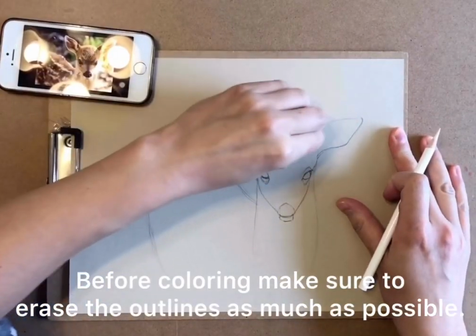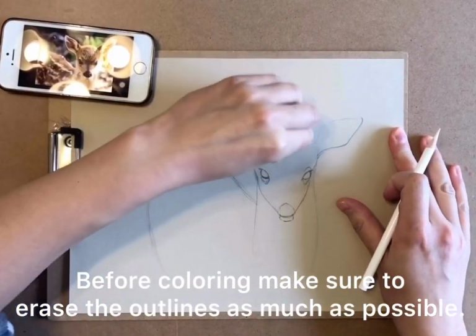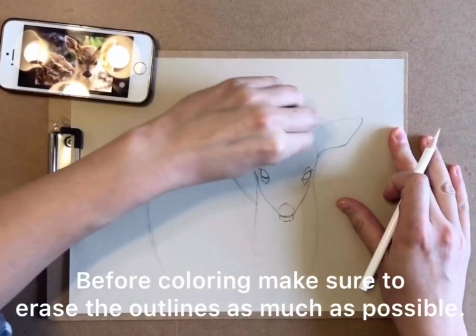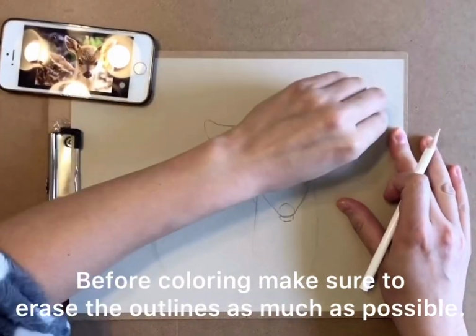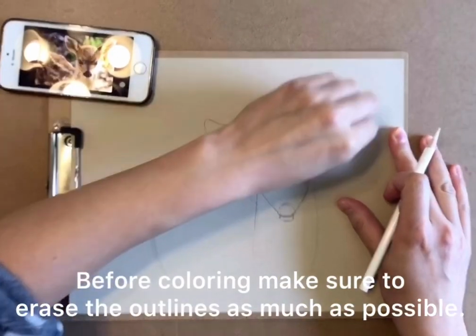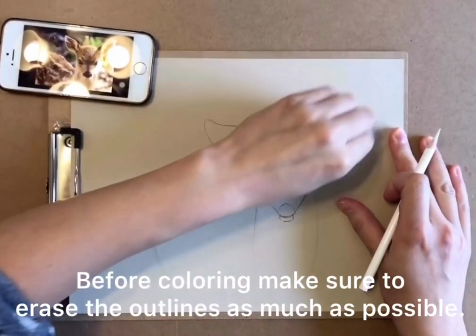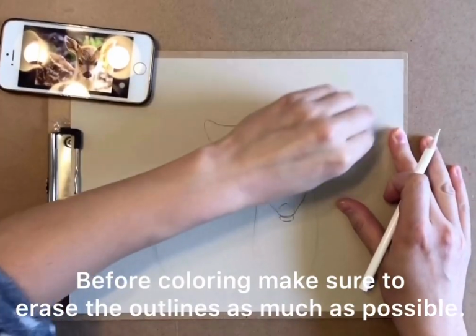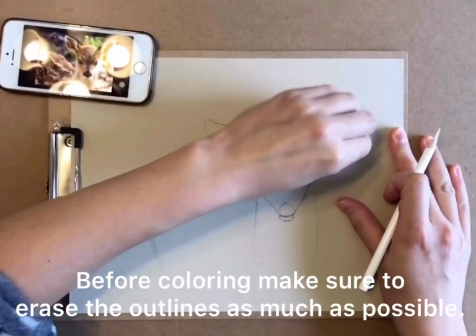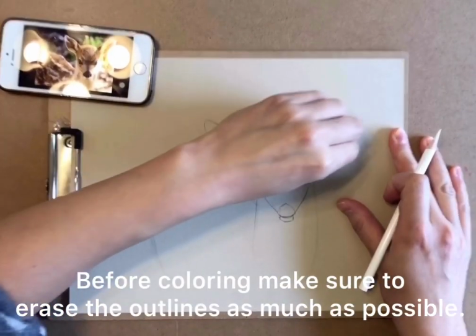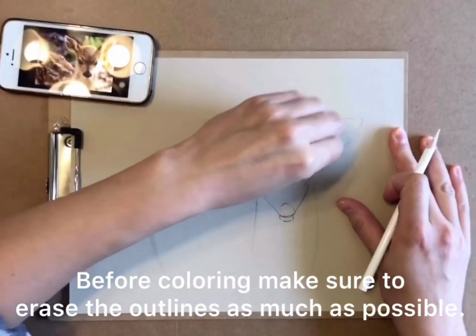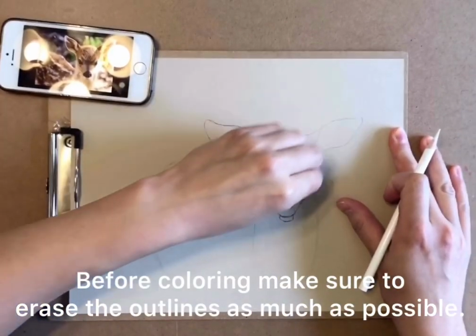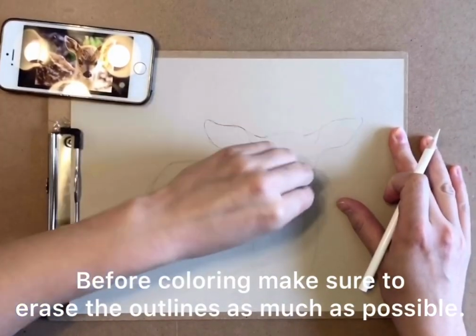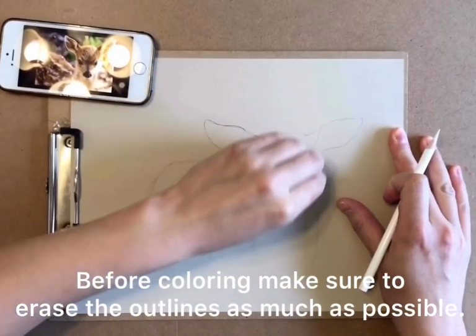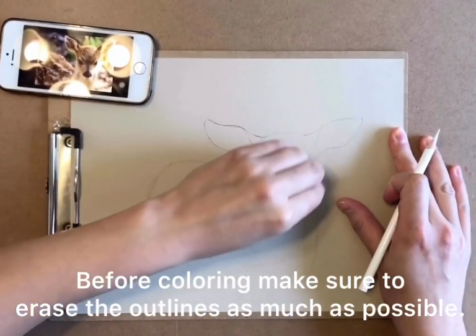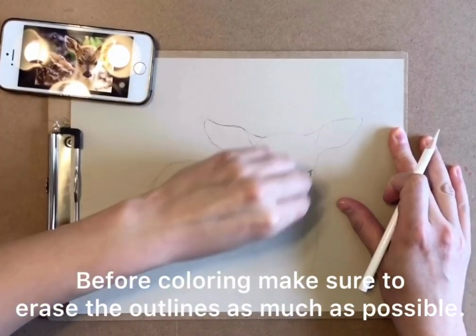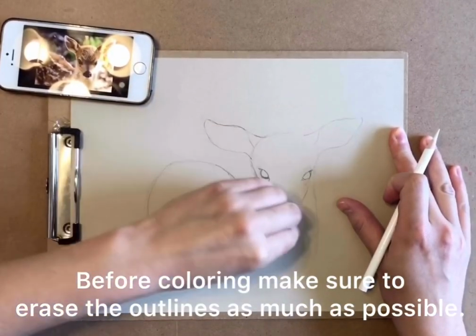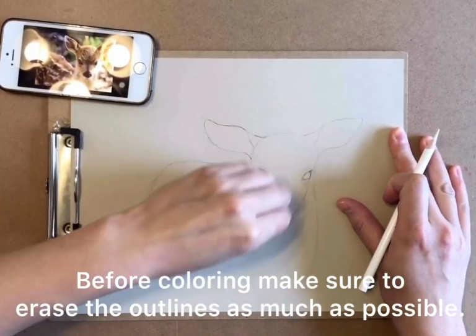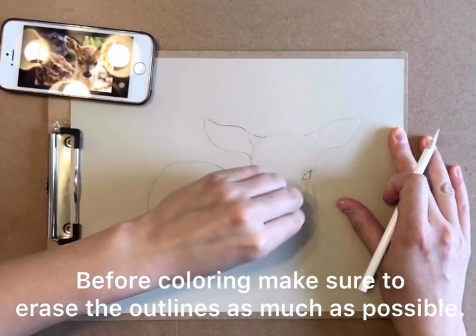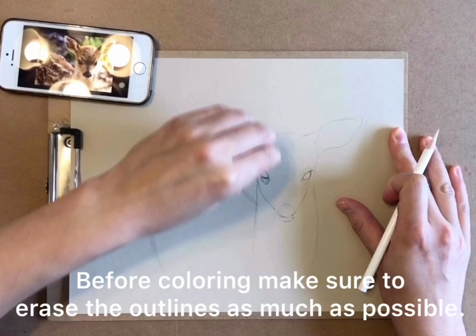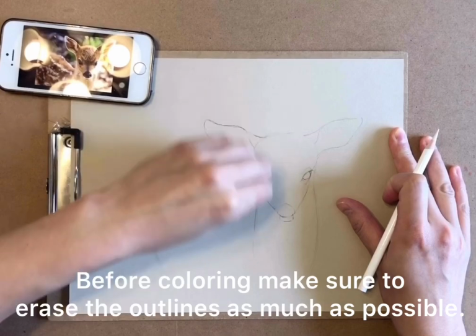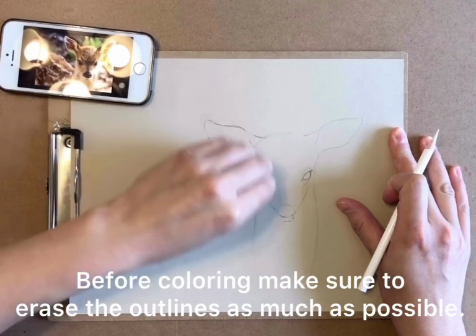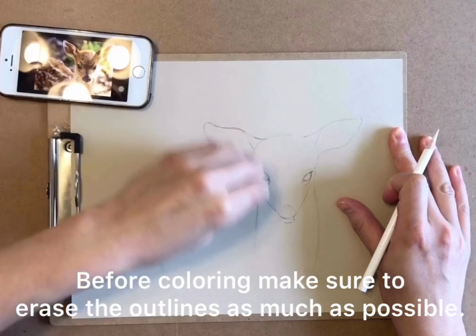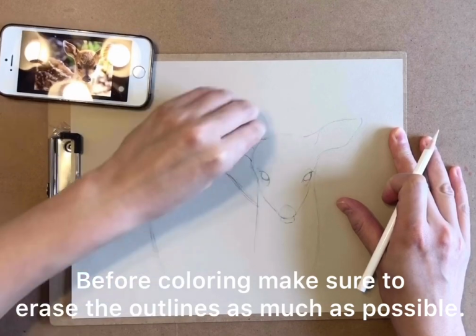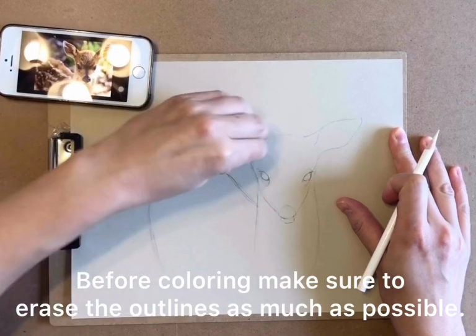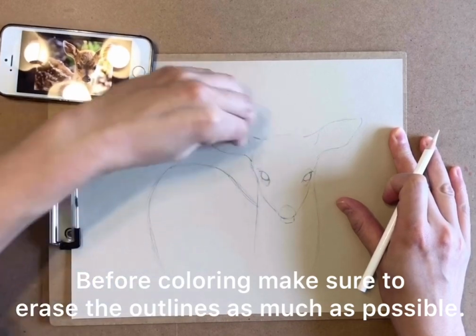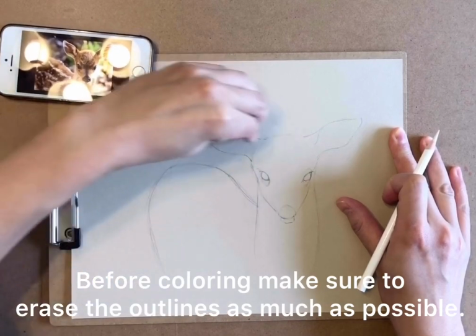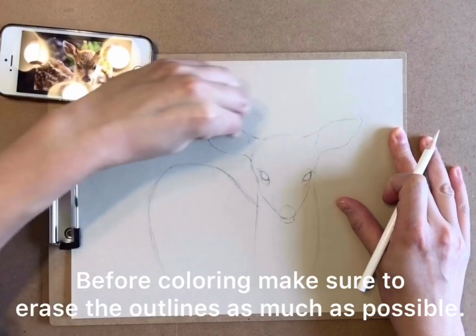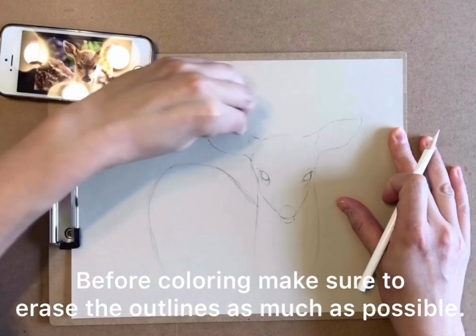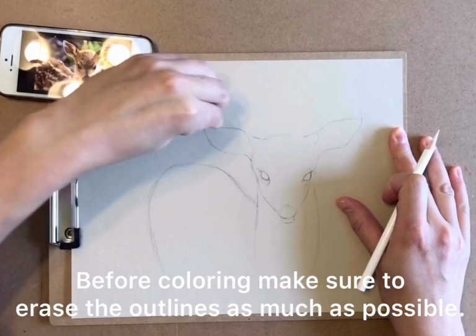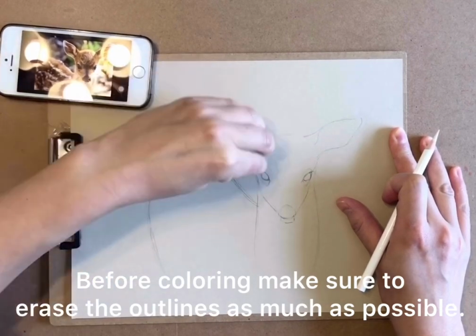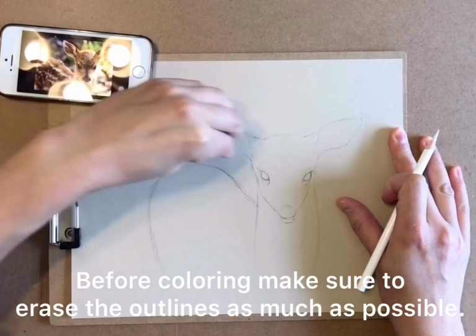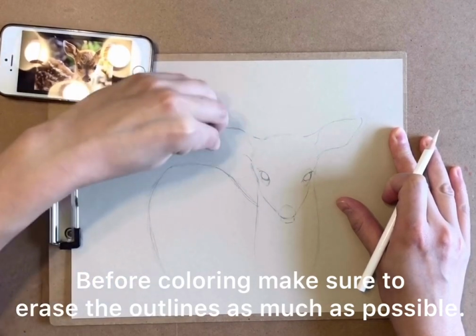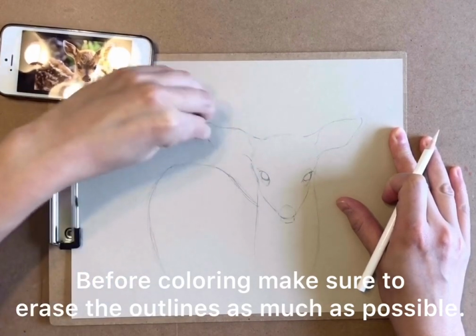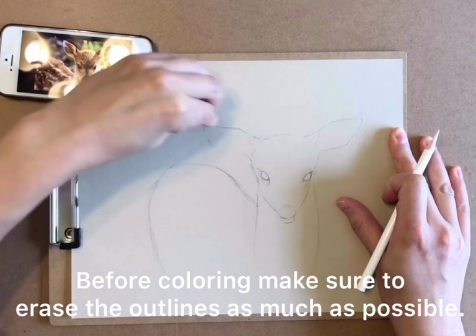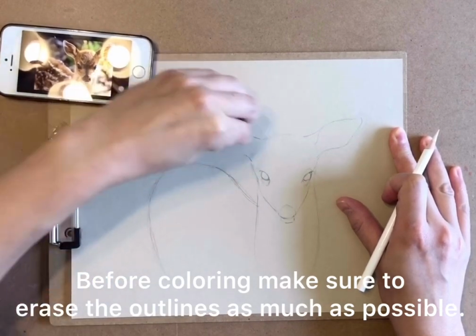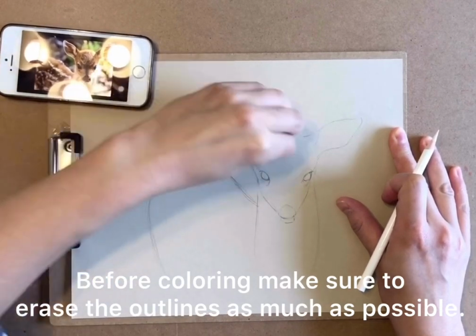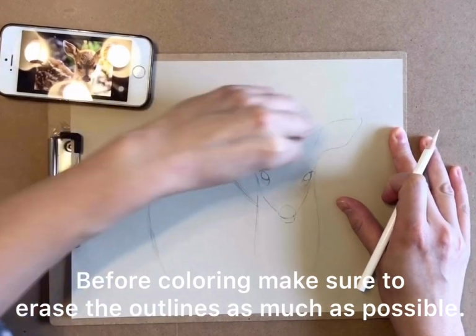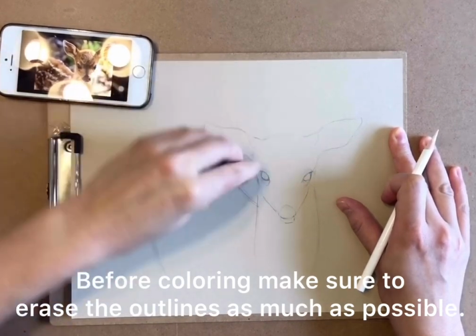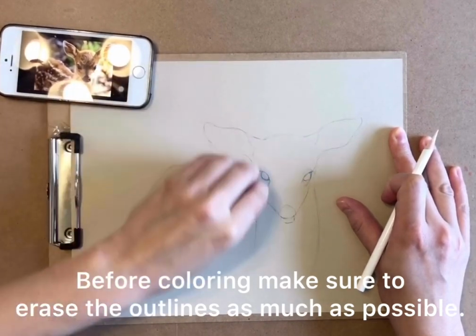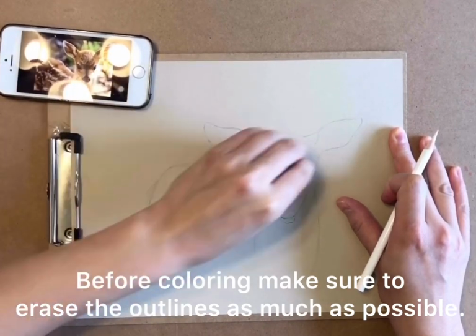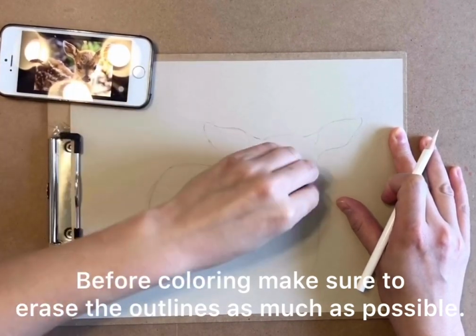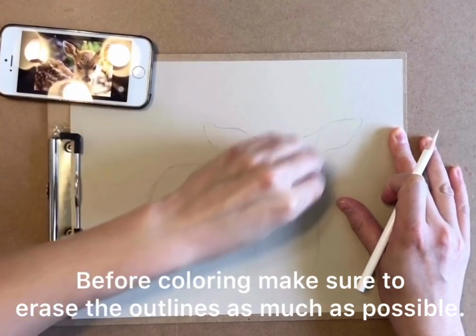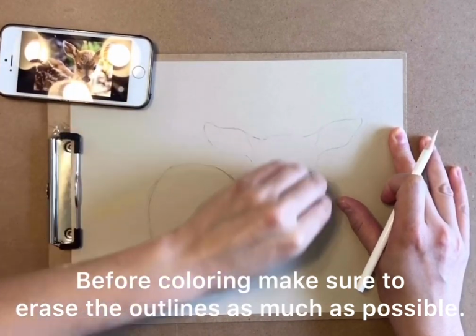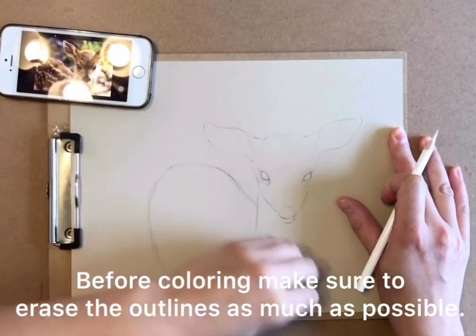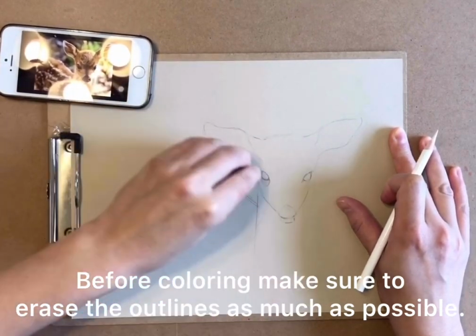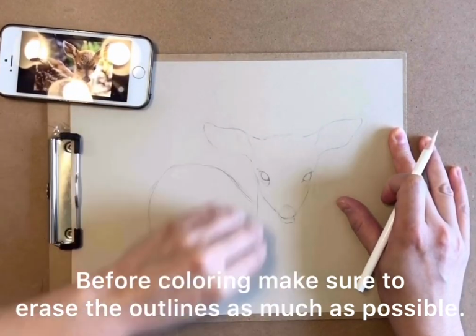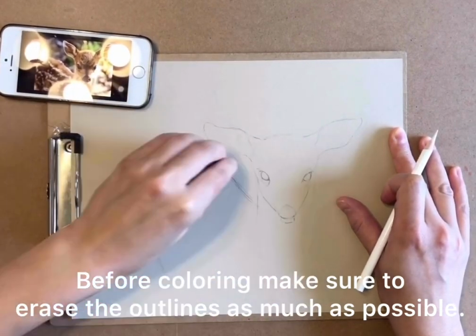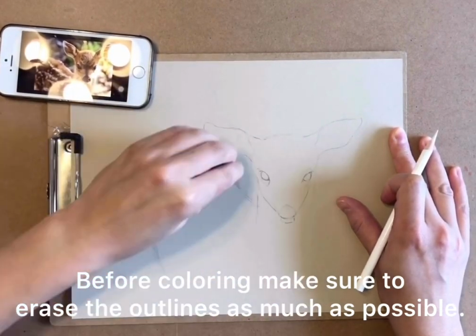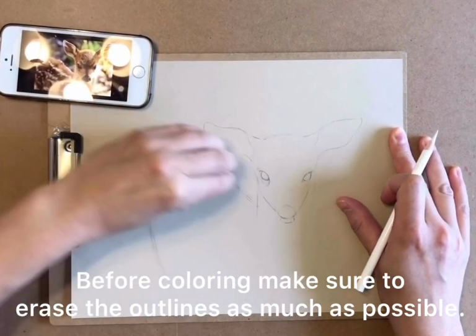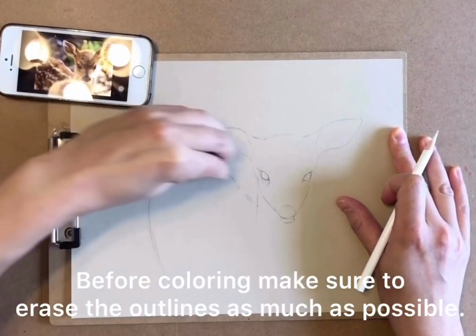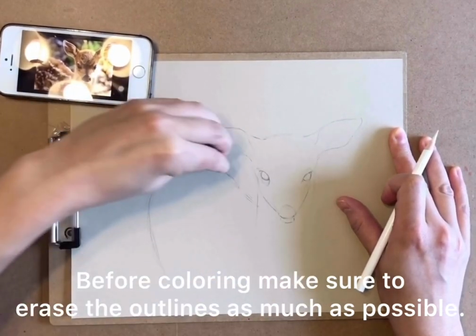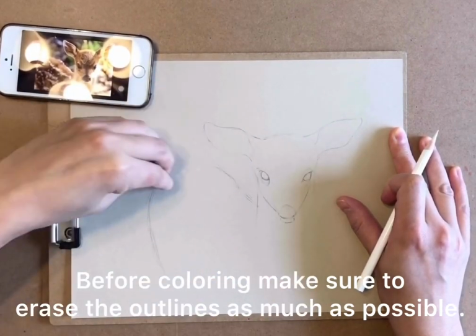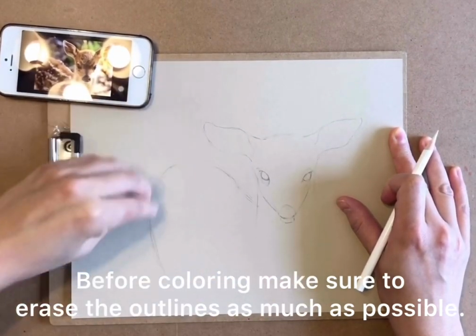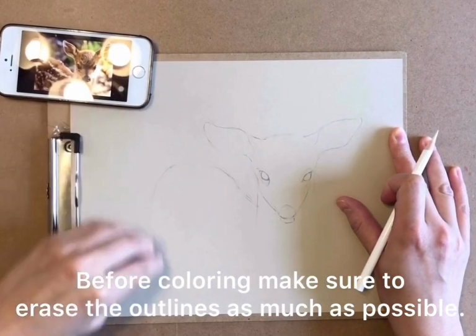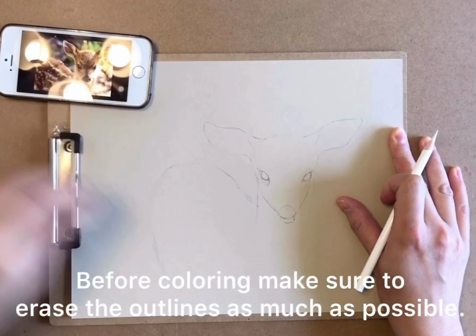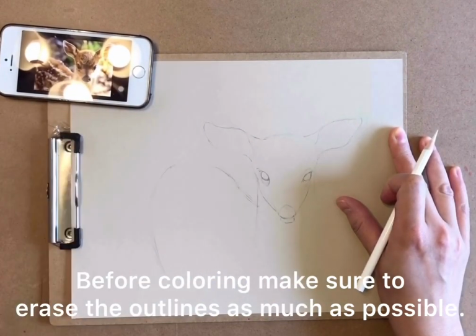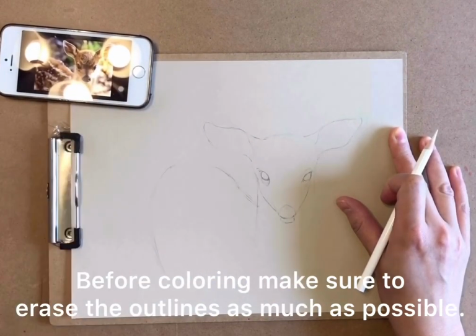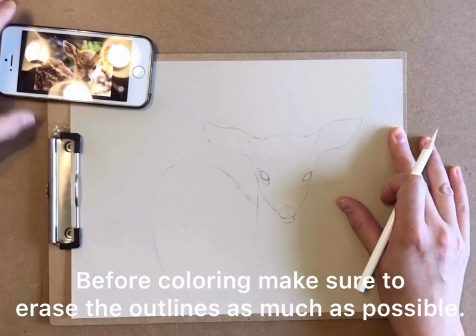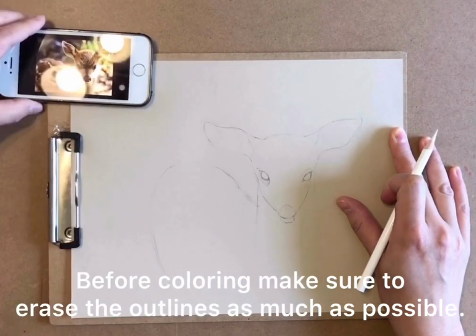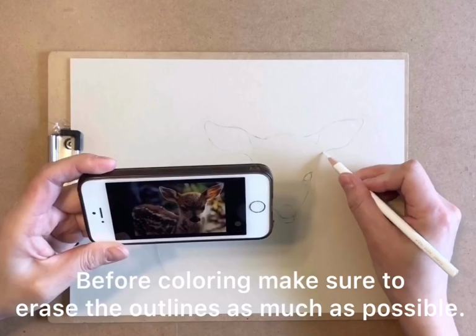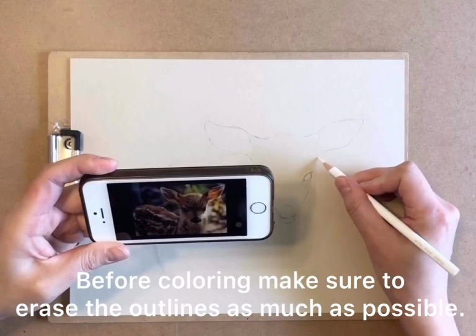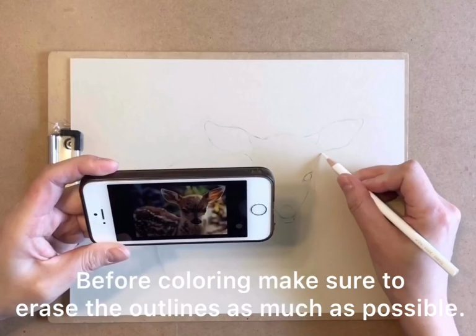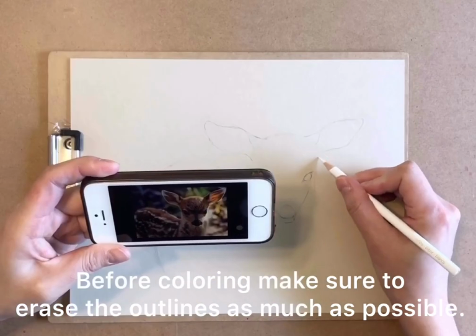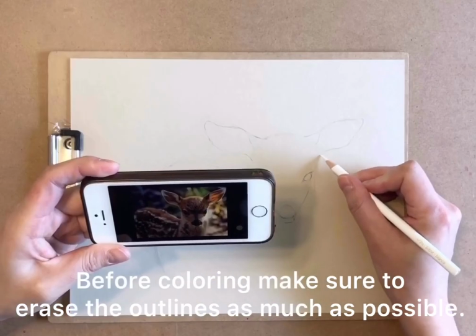Before coloring, make sure to erase the outlines as much as possible to make them light.